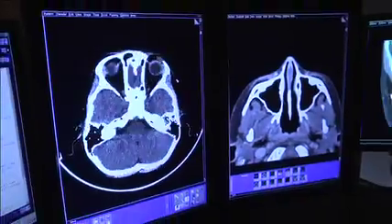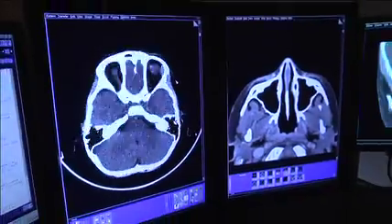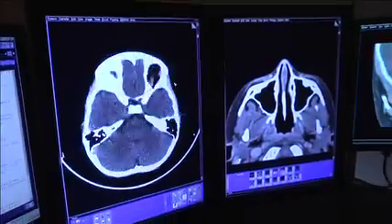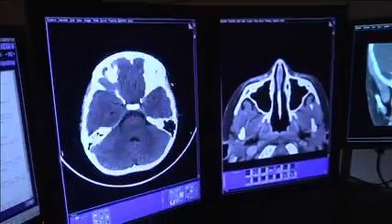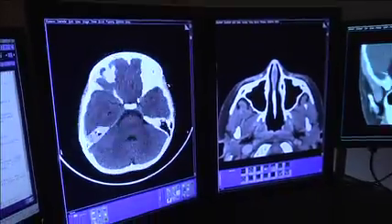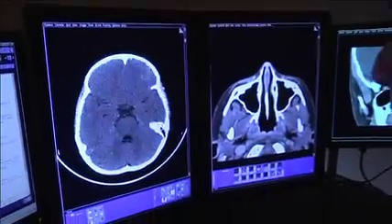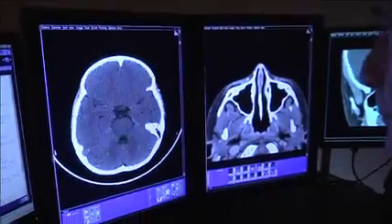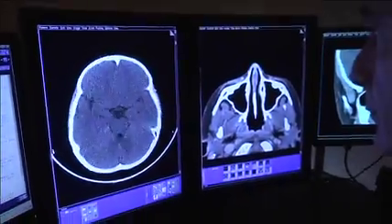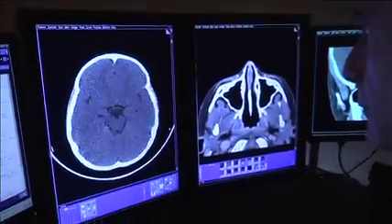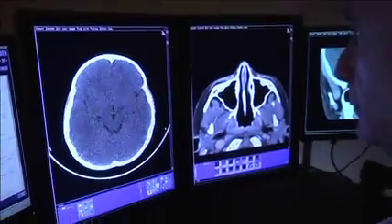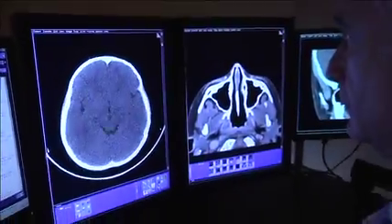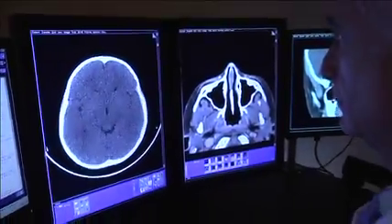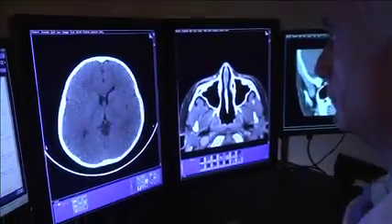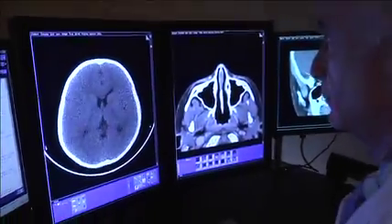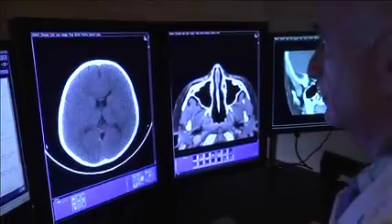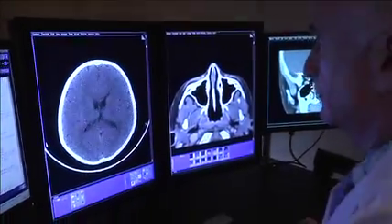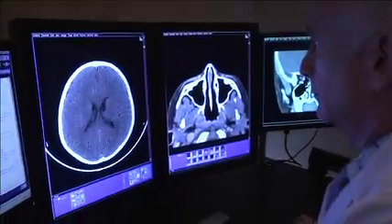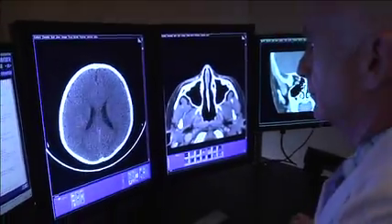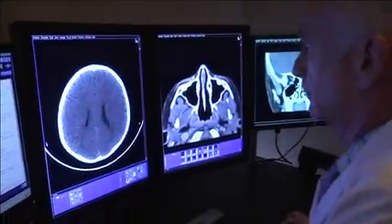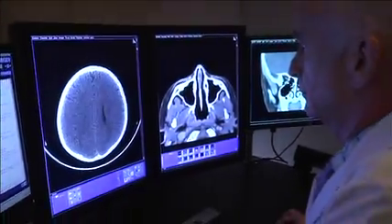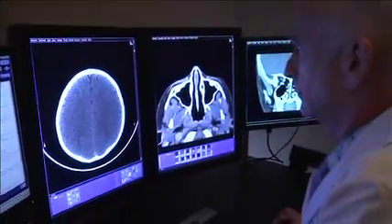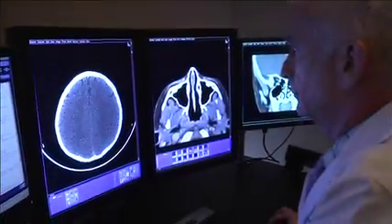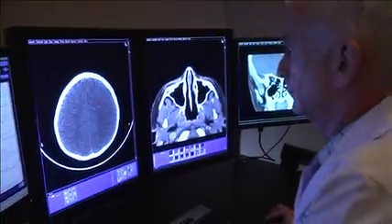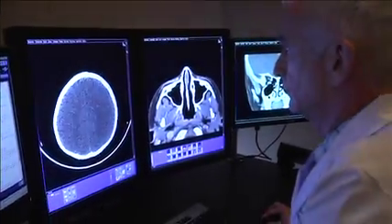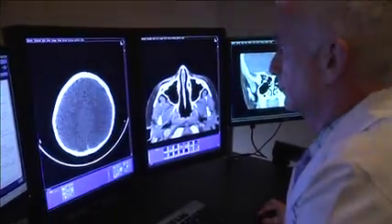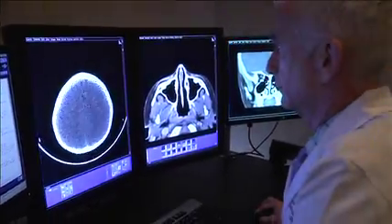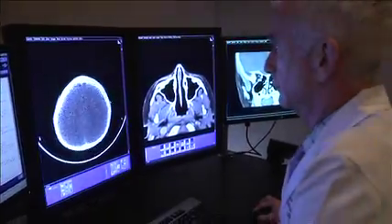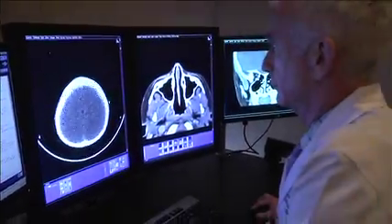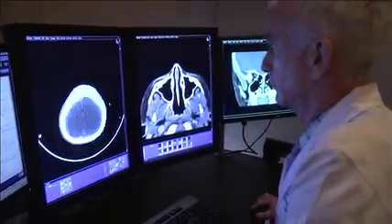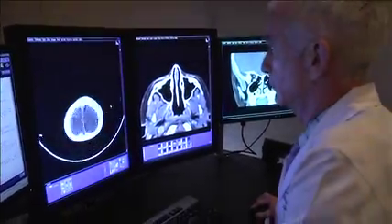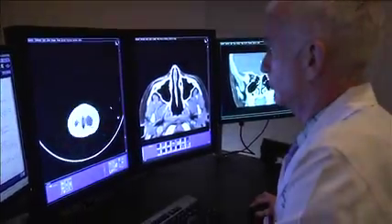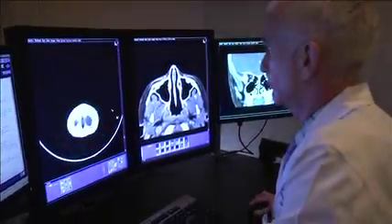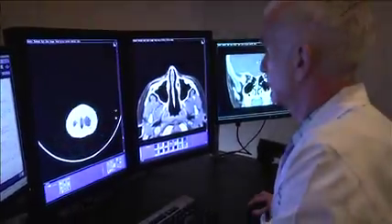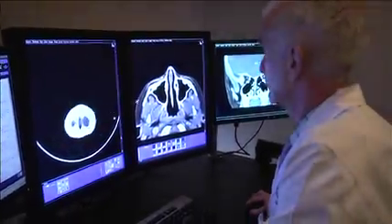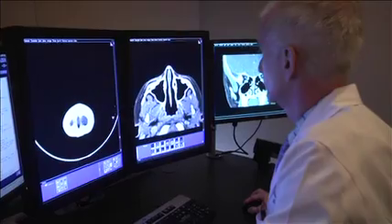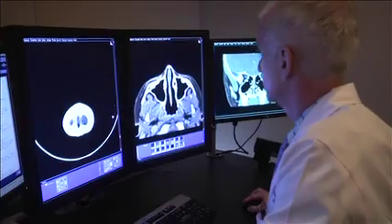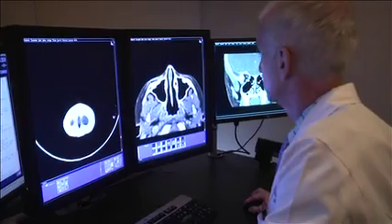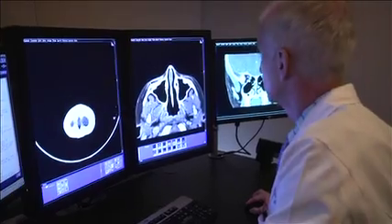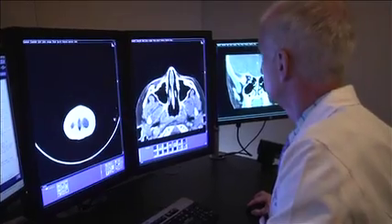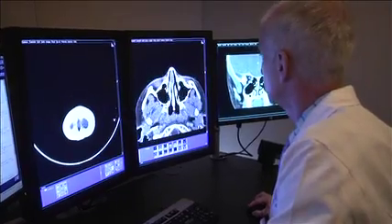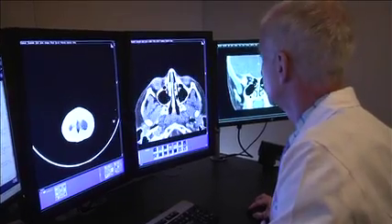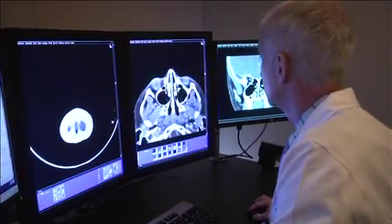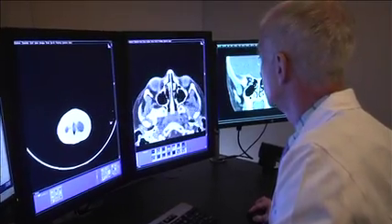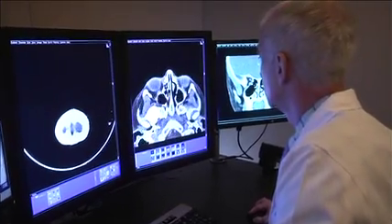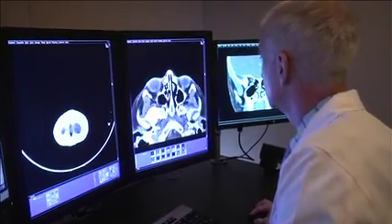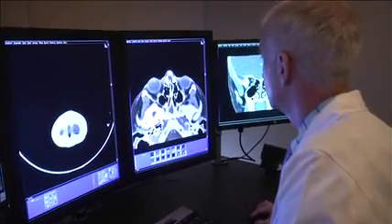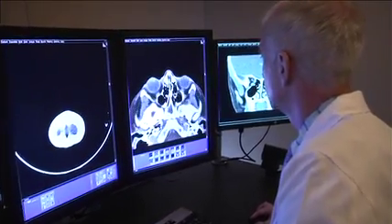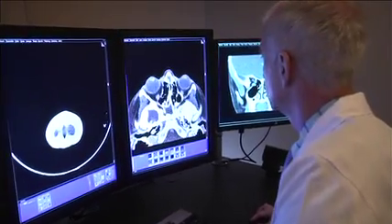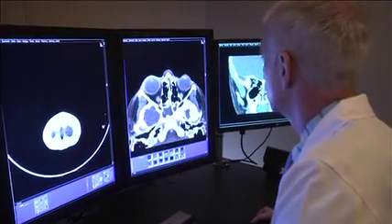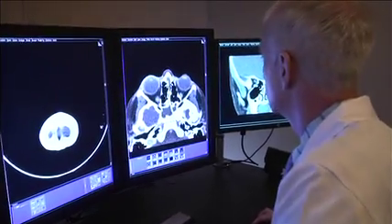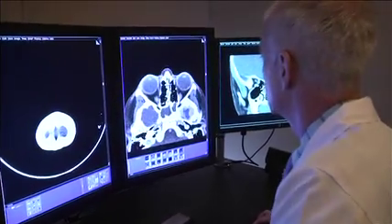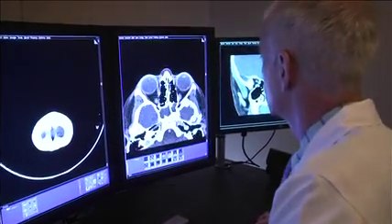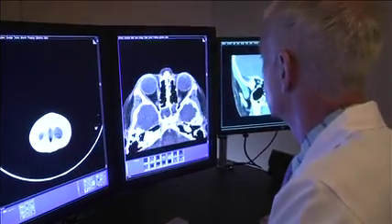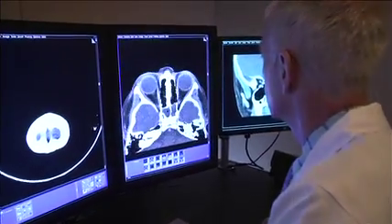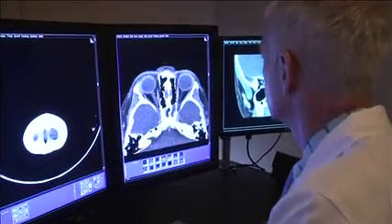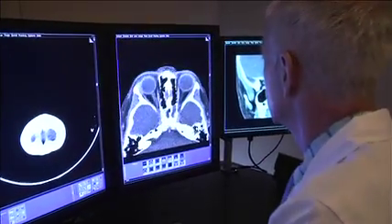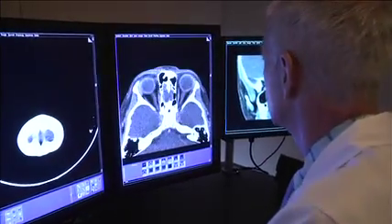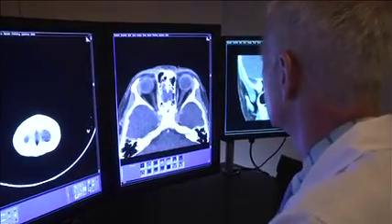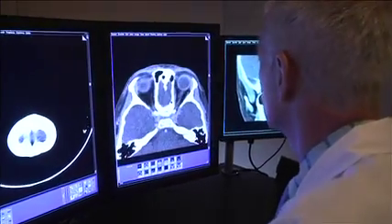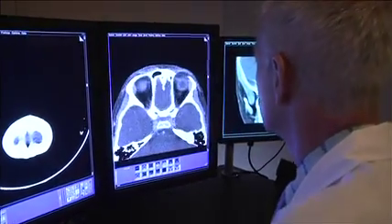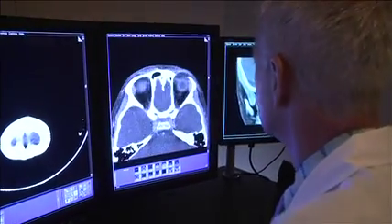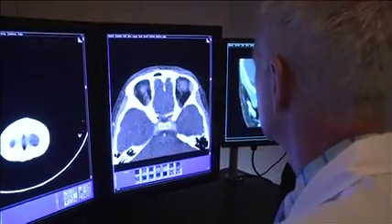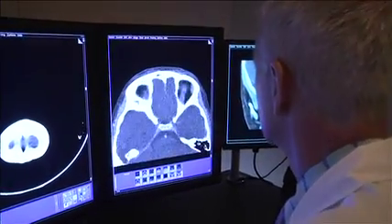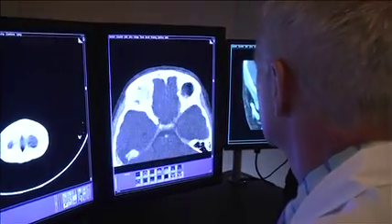Doctors take pictures too, so they can see how you look and see how you're doing on the inside.